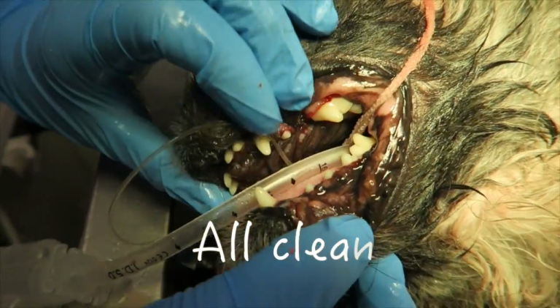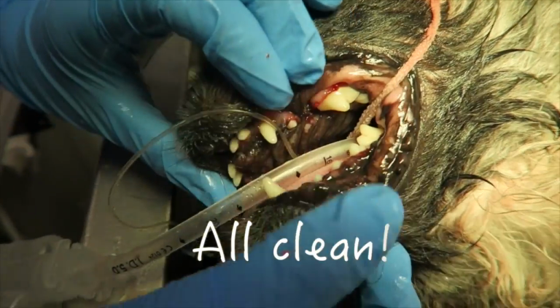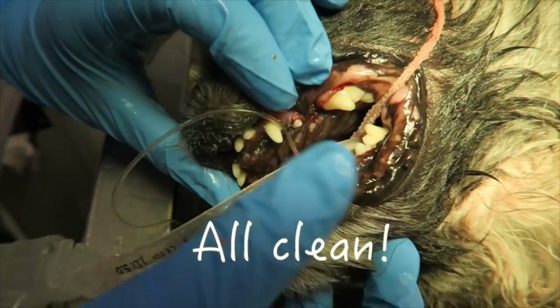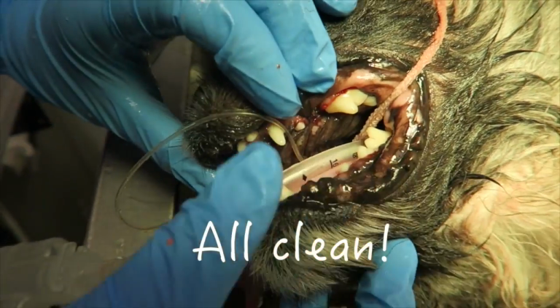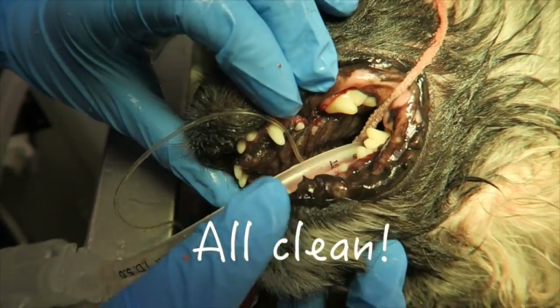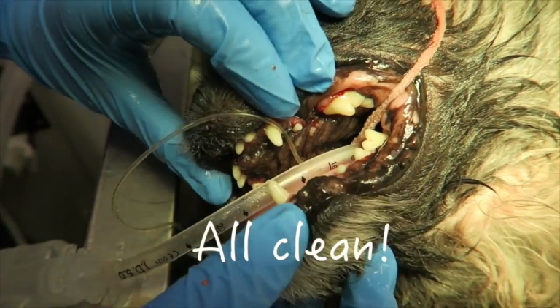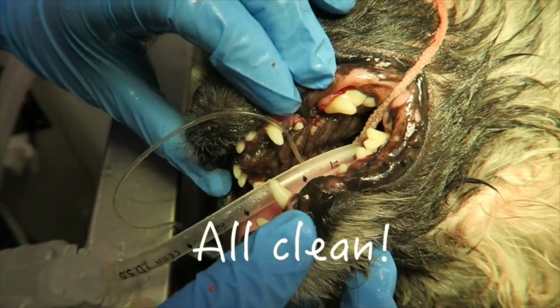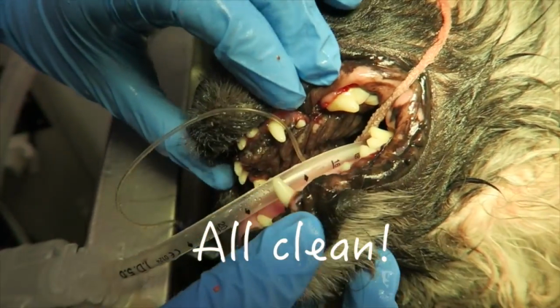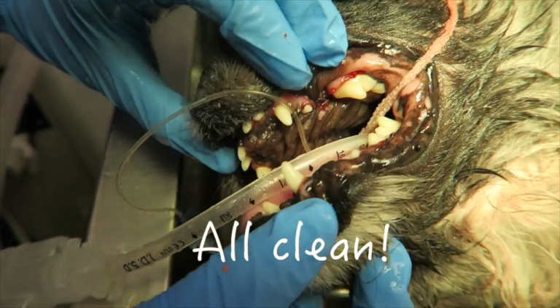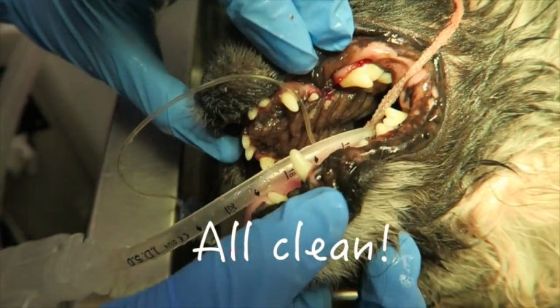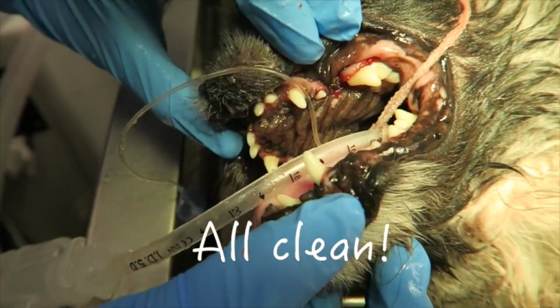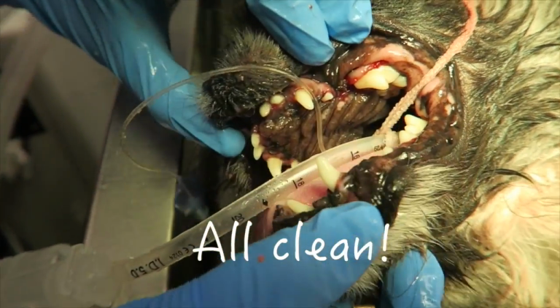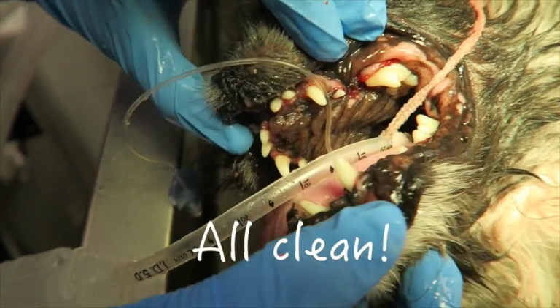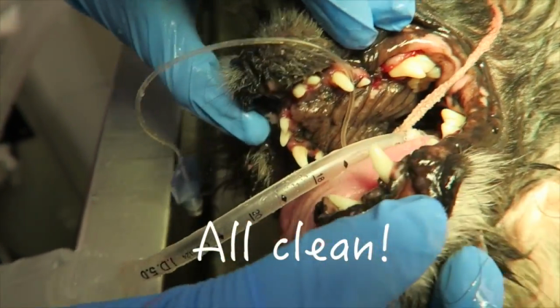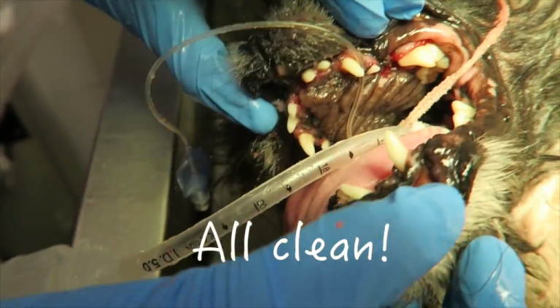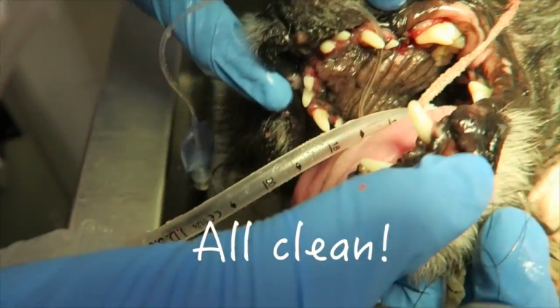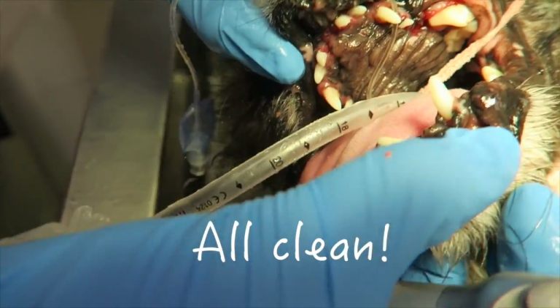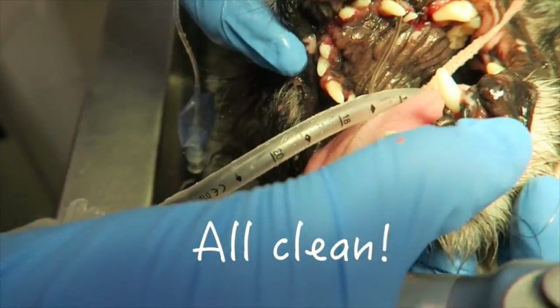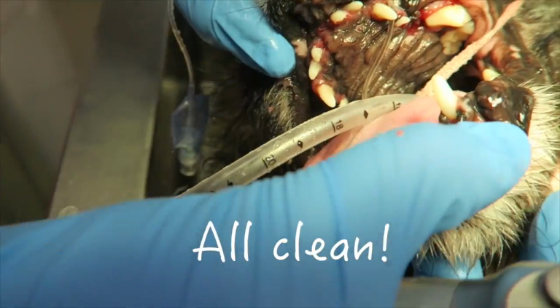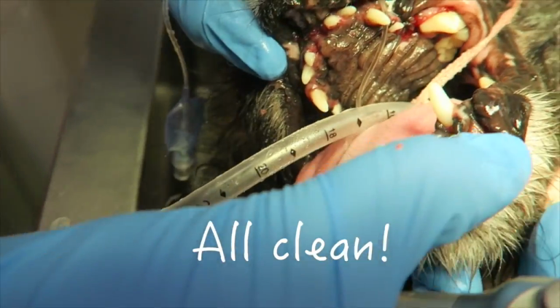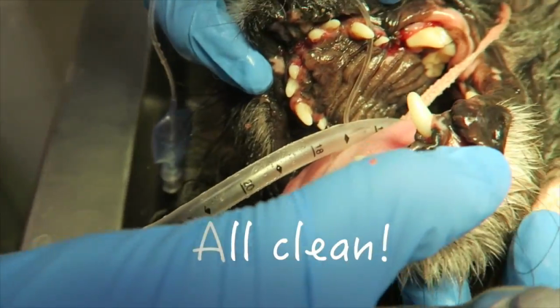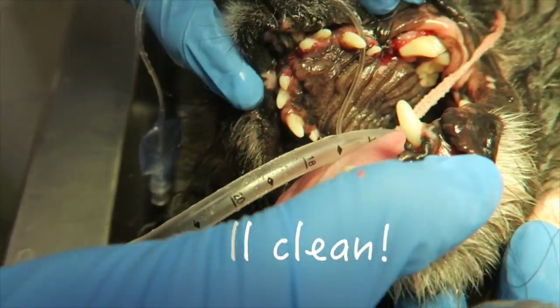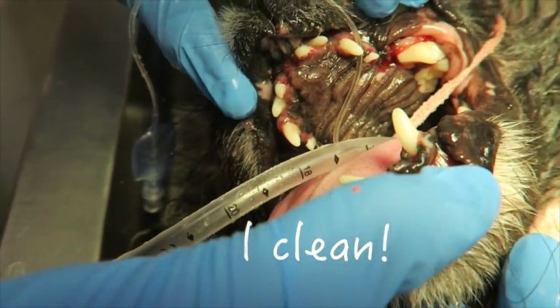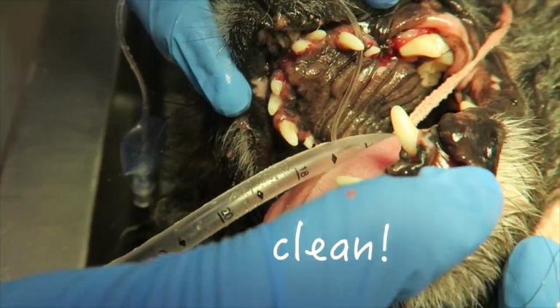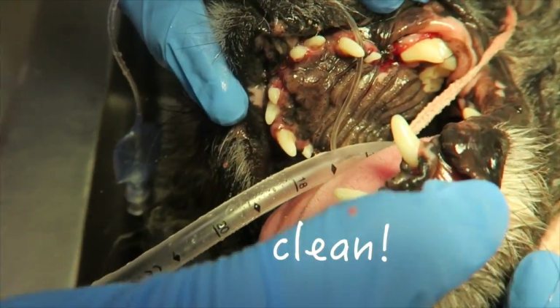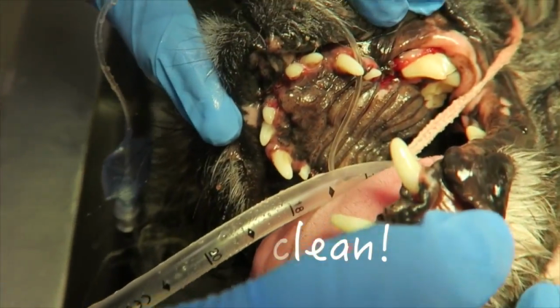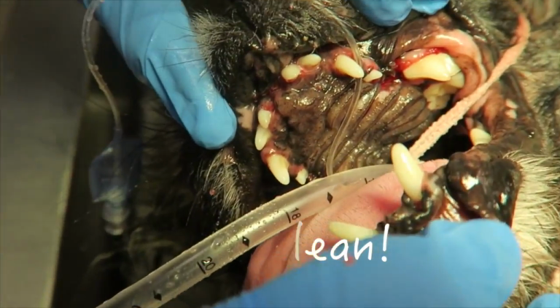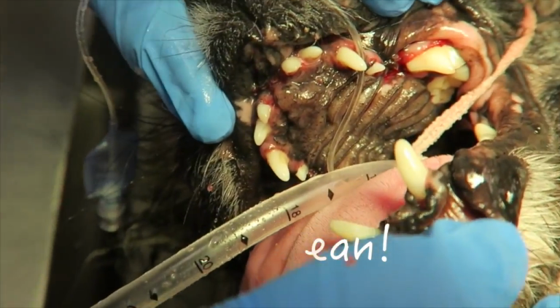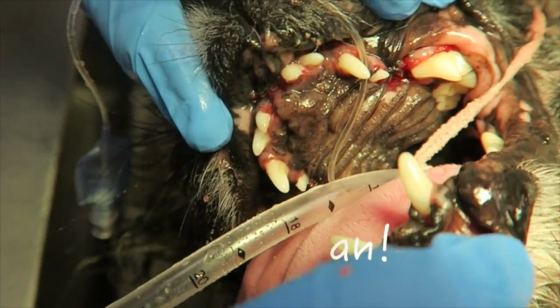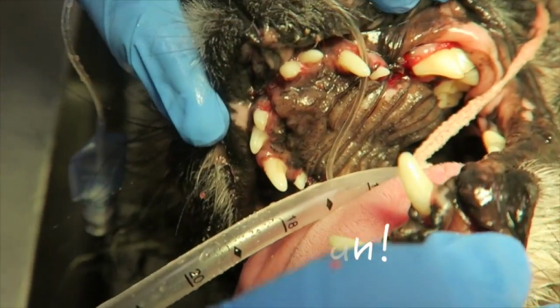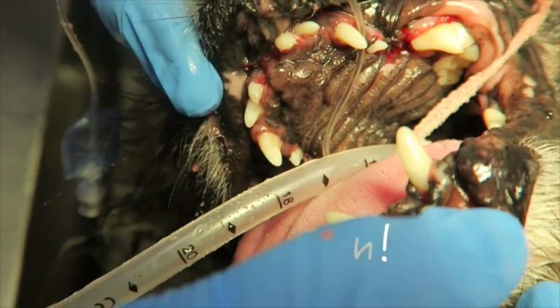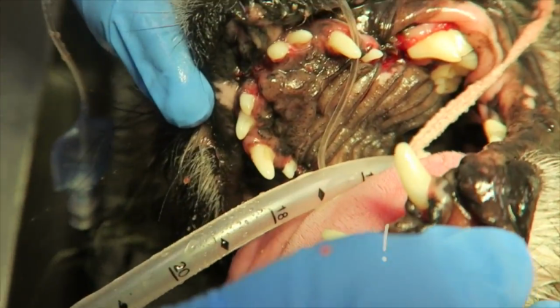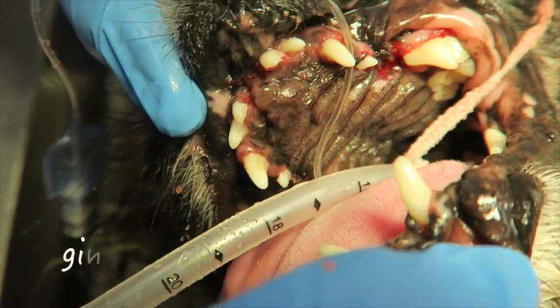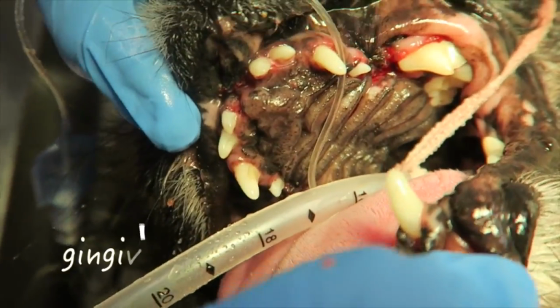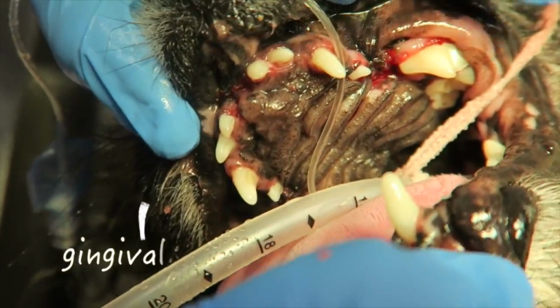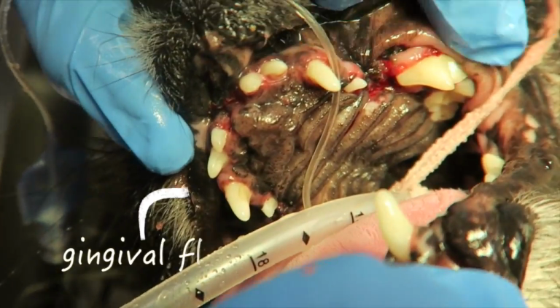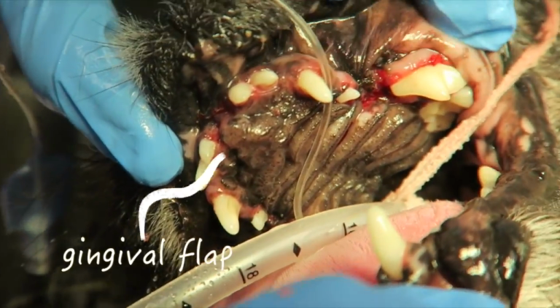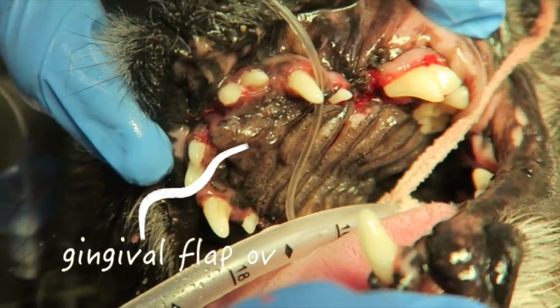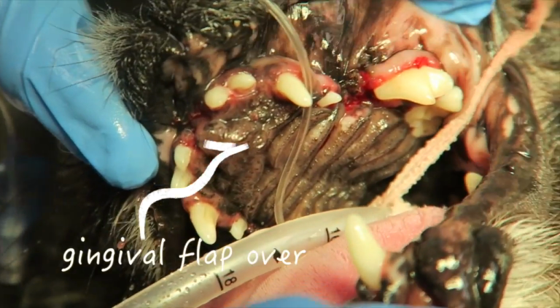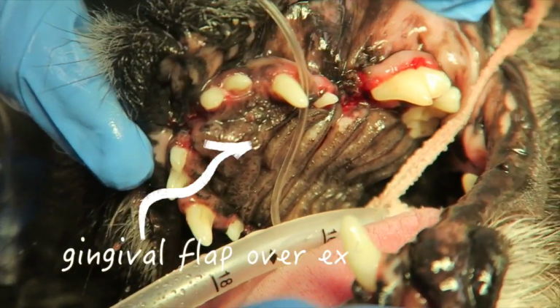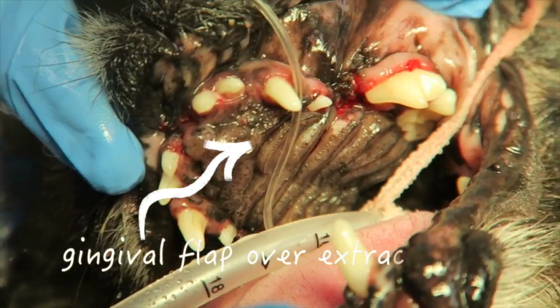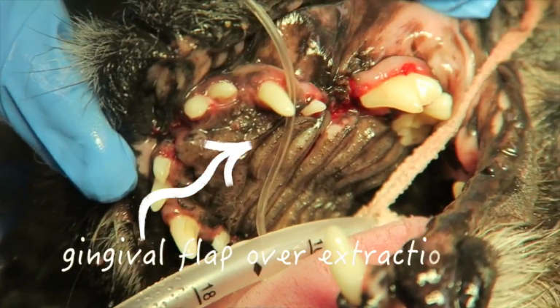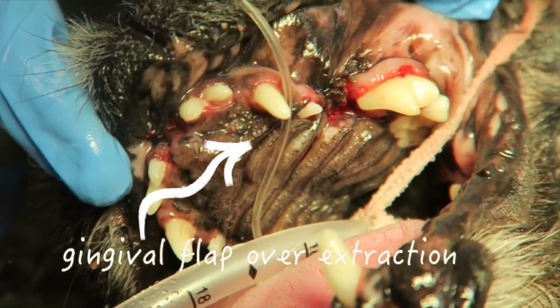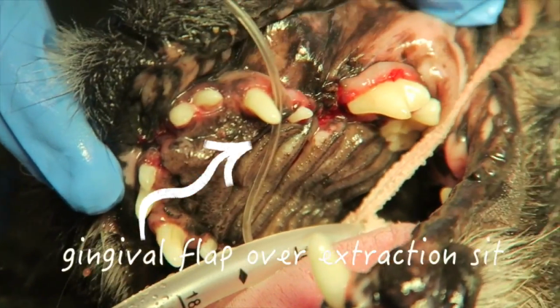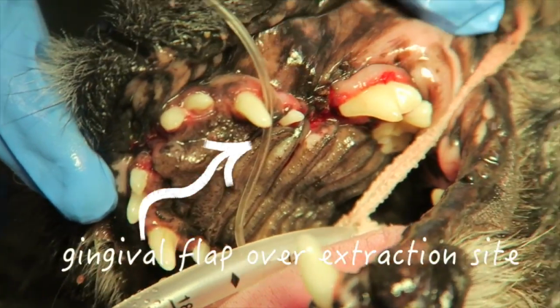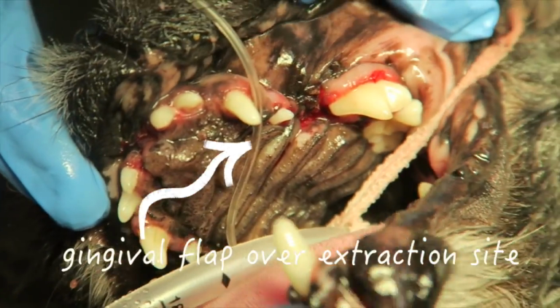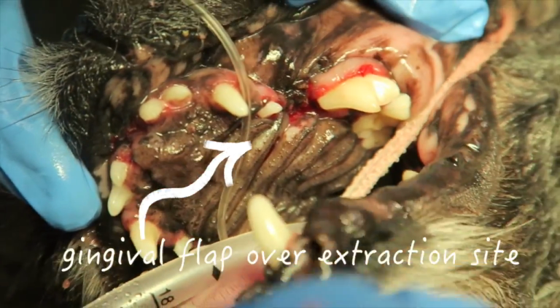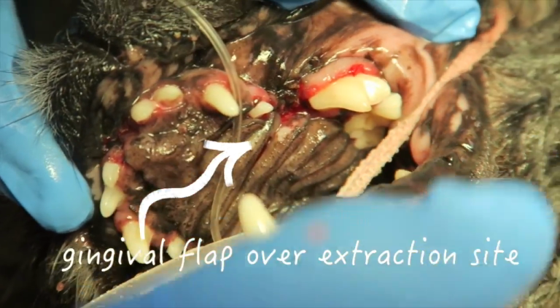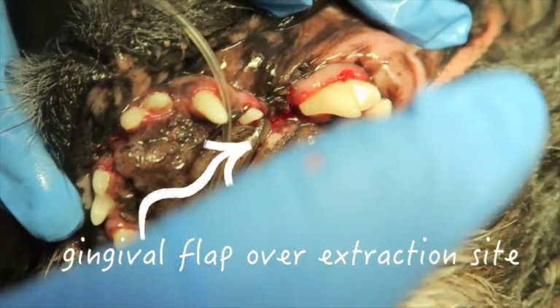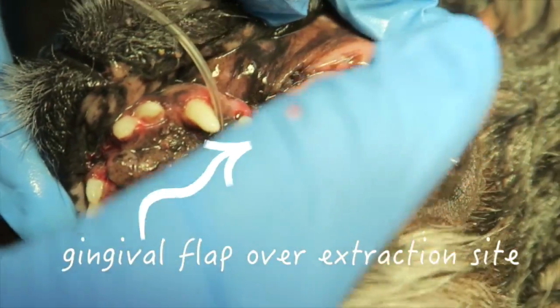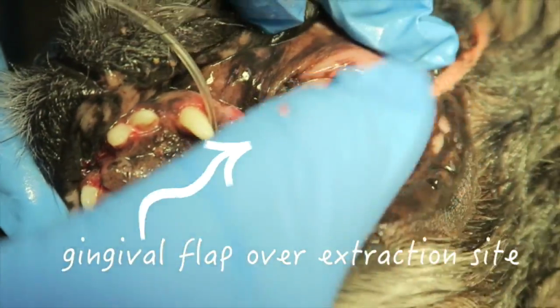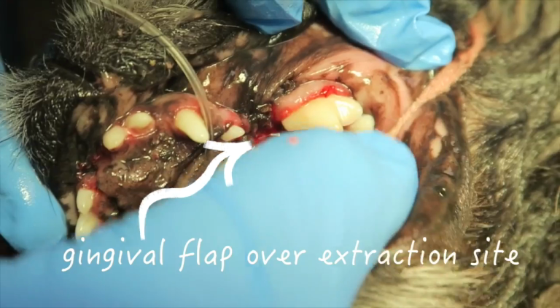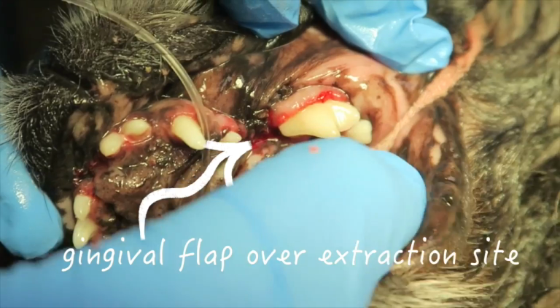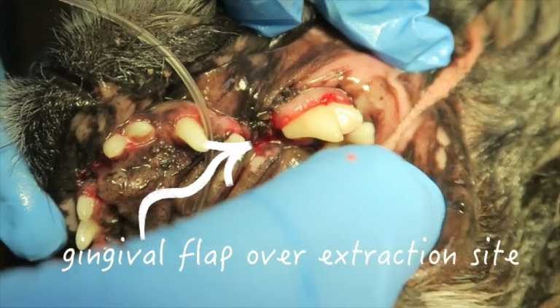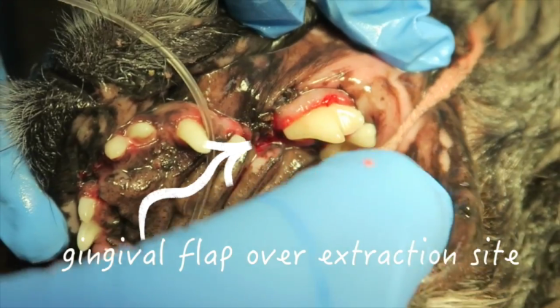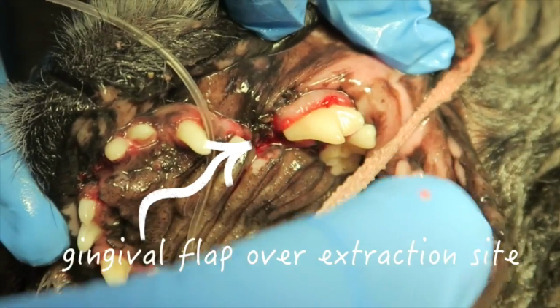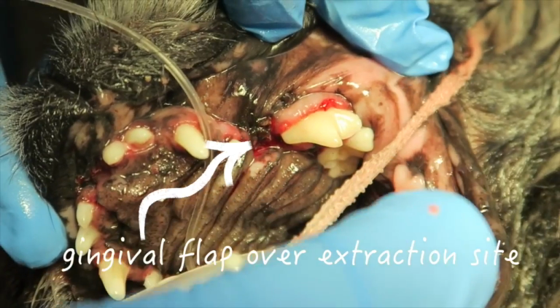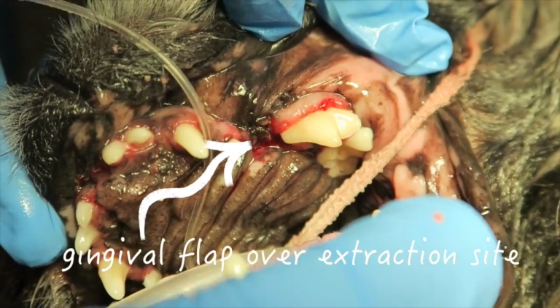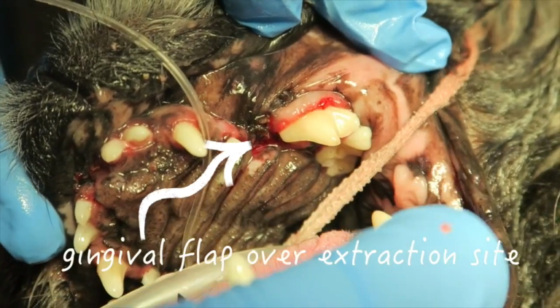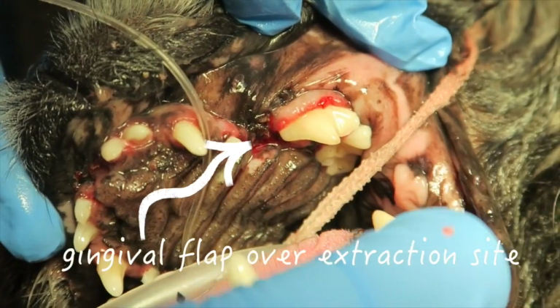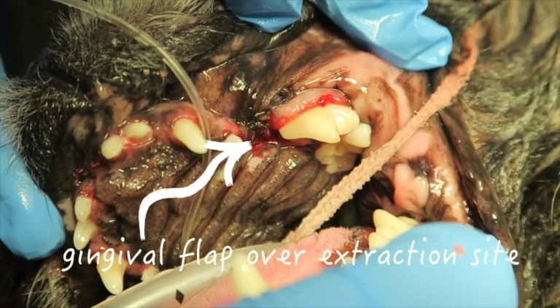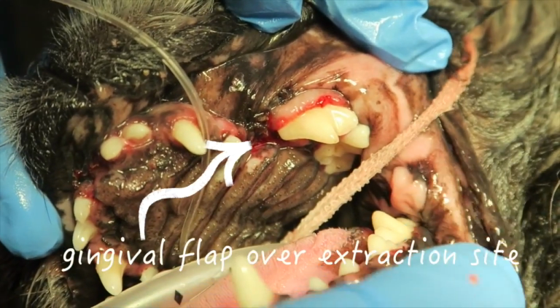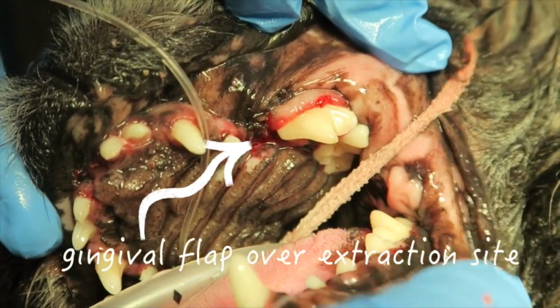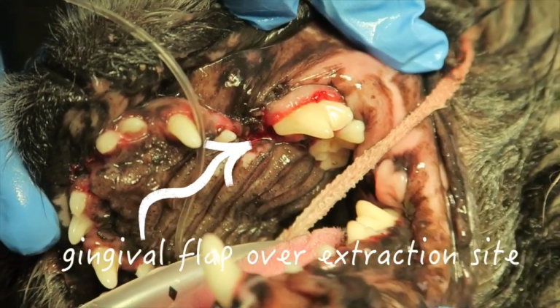Once the extractions are complete, the remaining dentition is scaled and polished, and here is the final product.